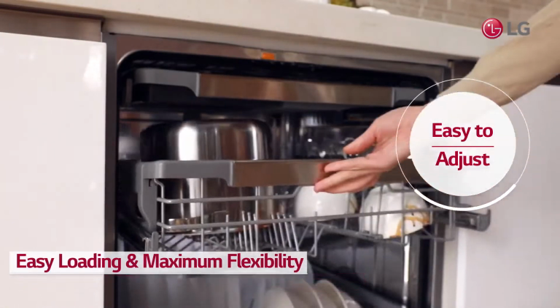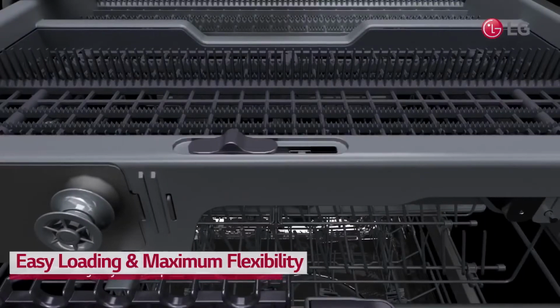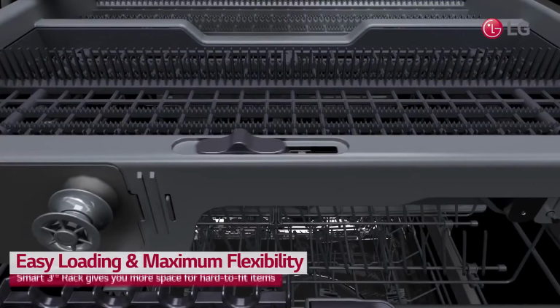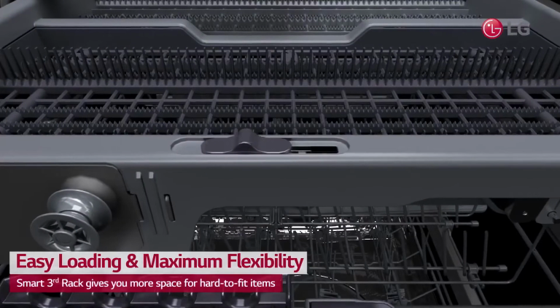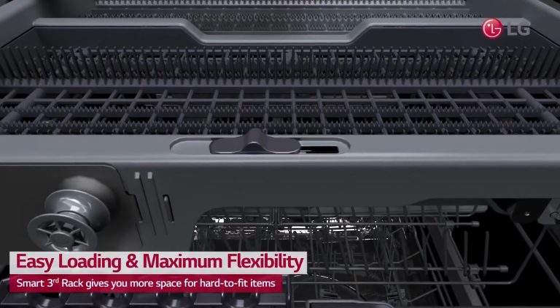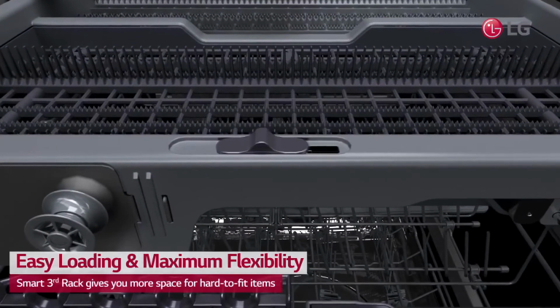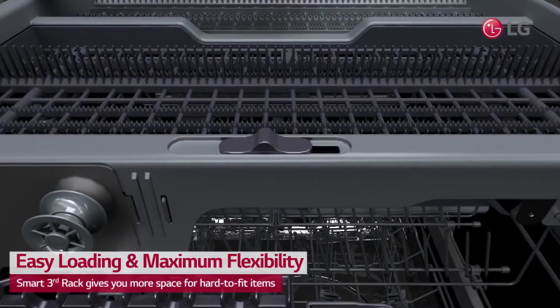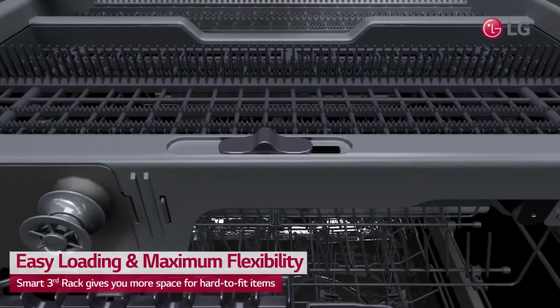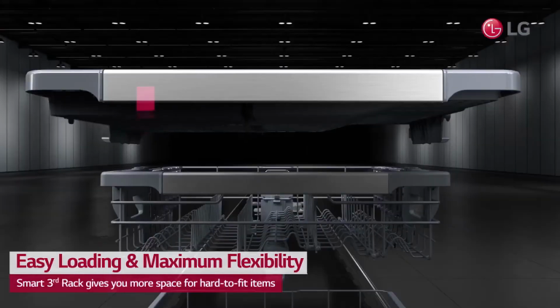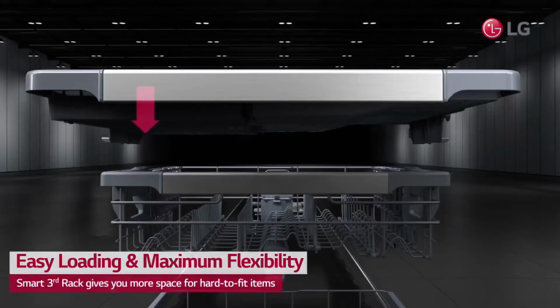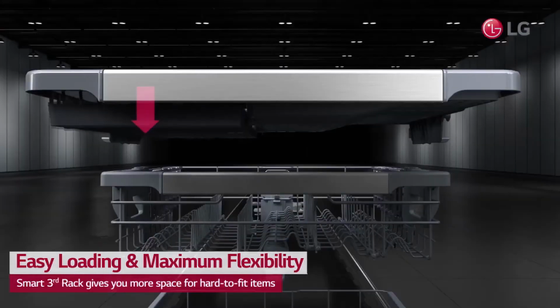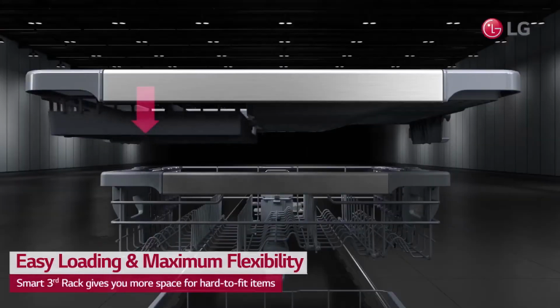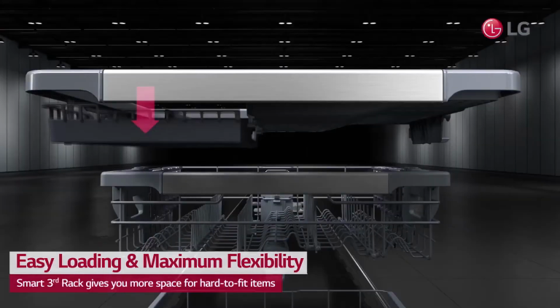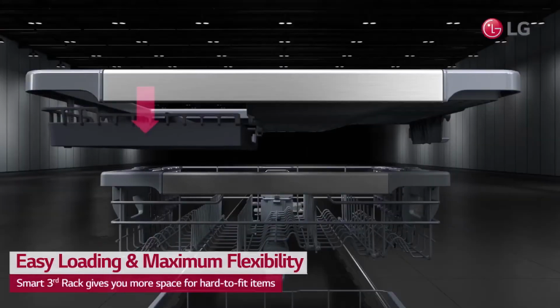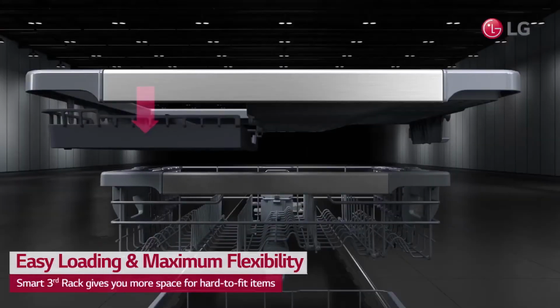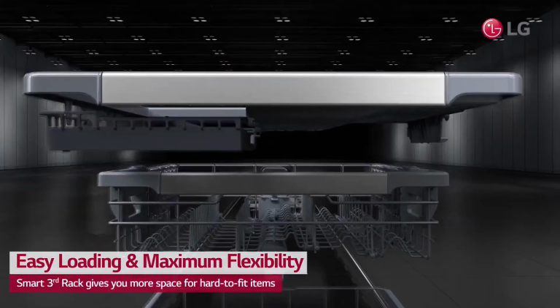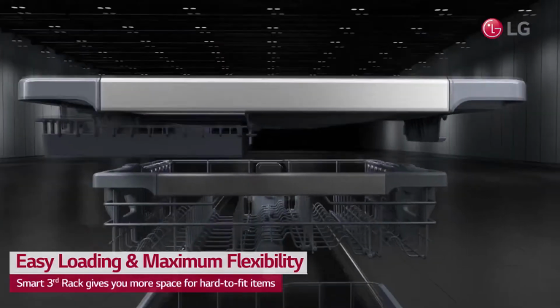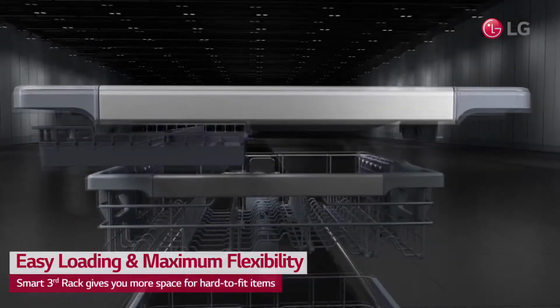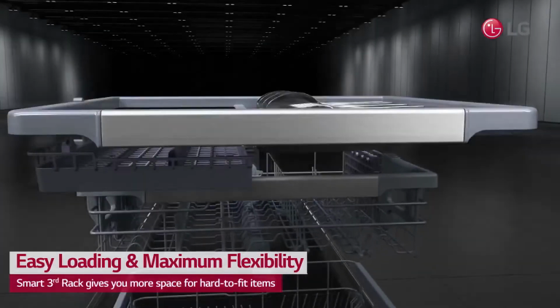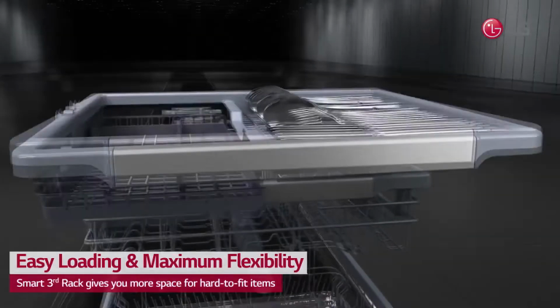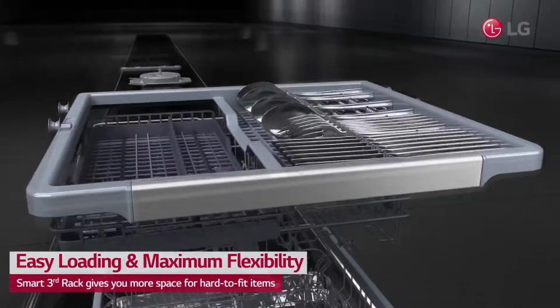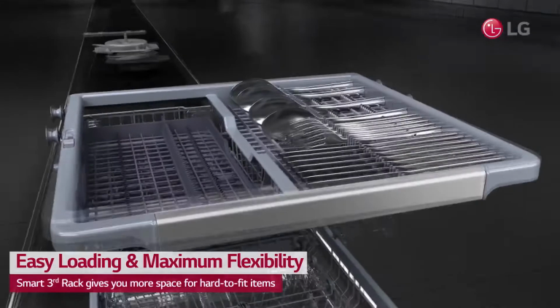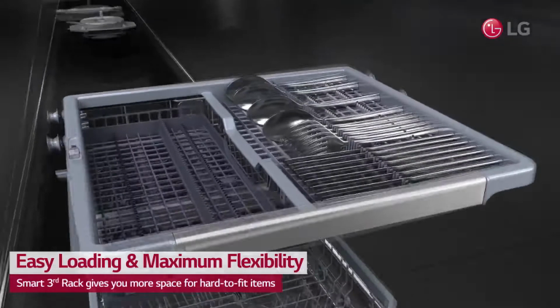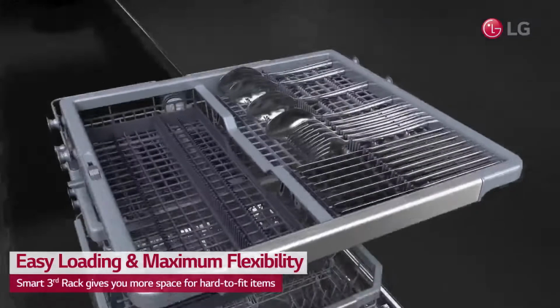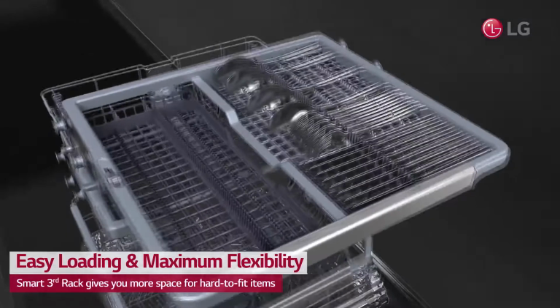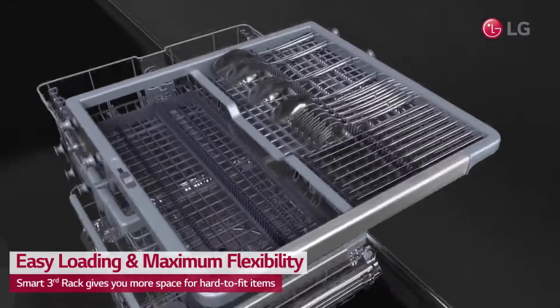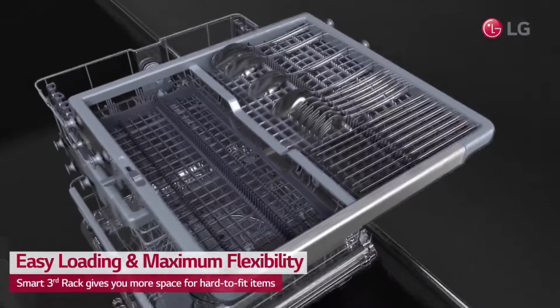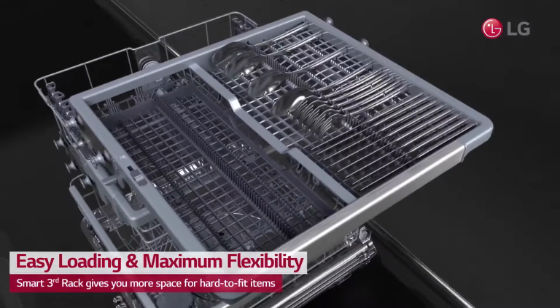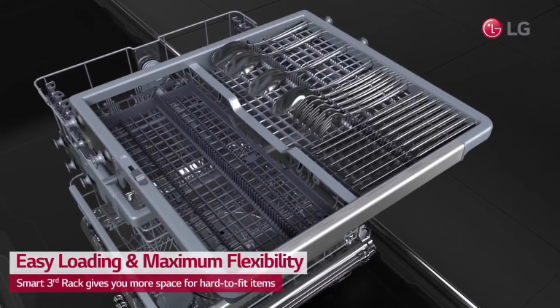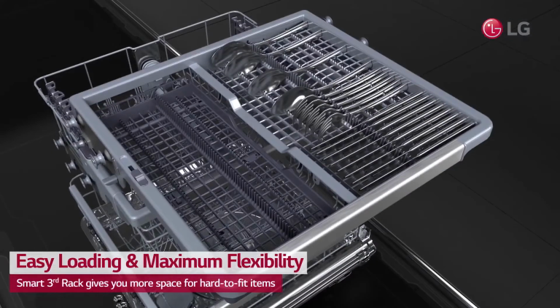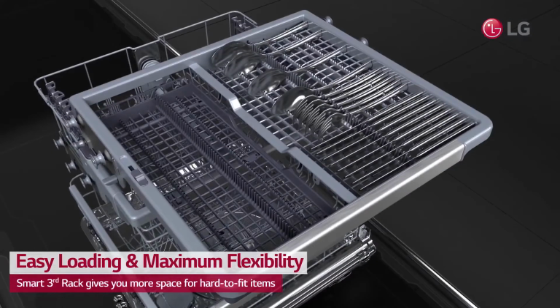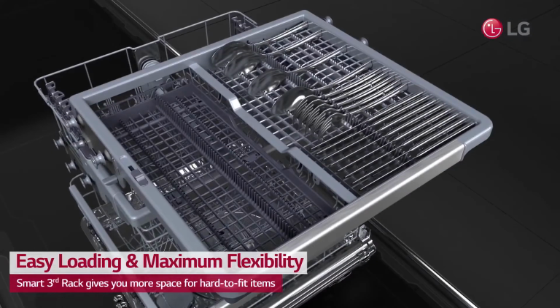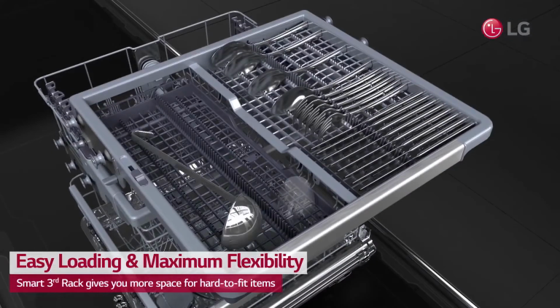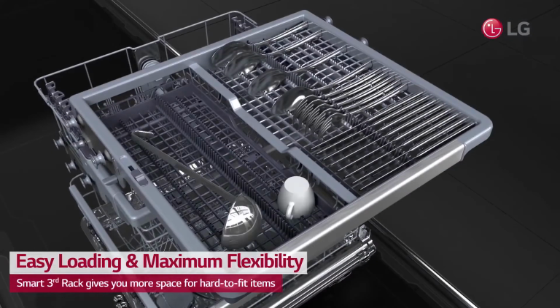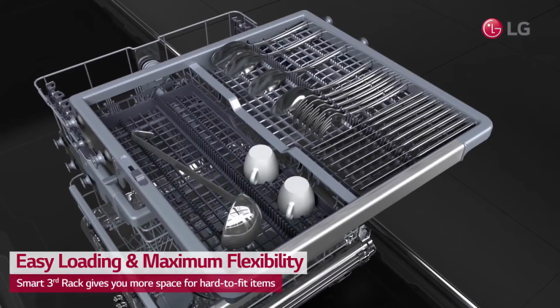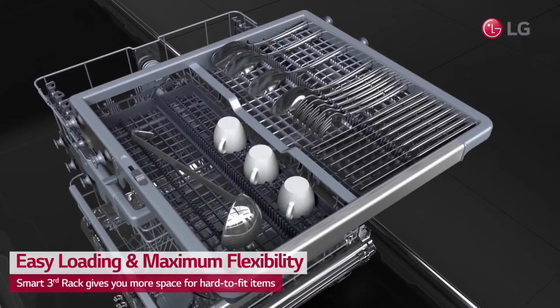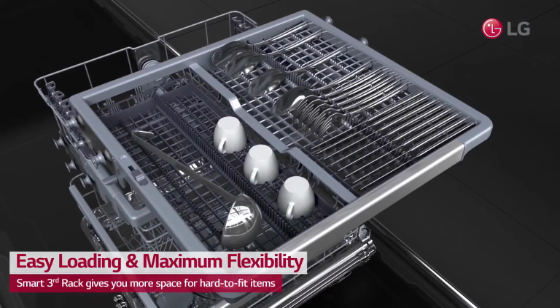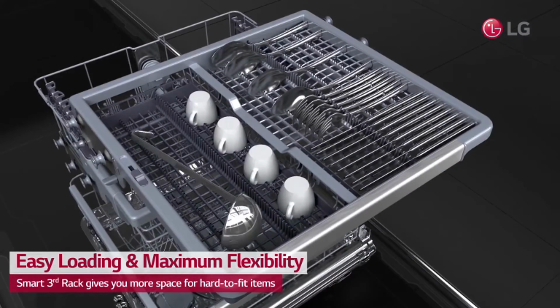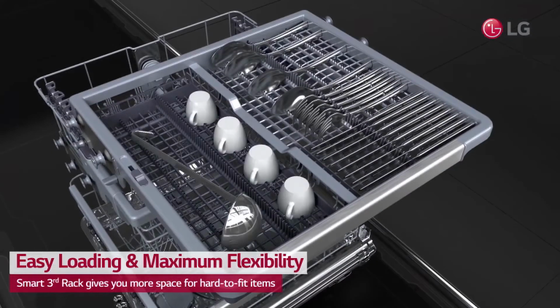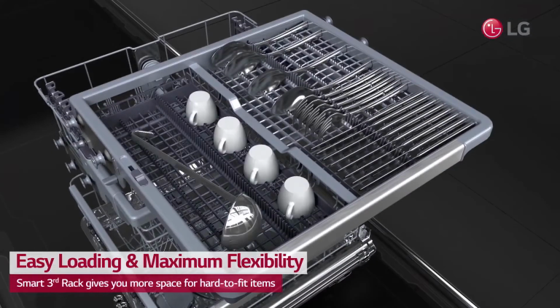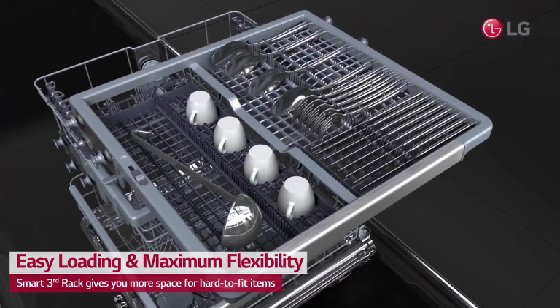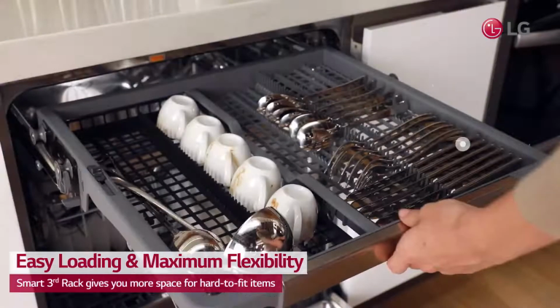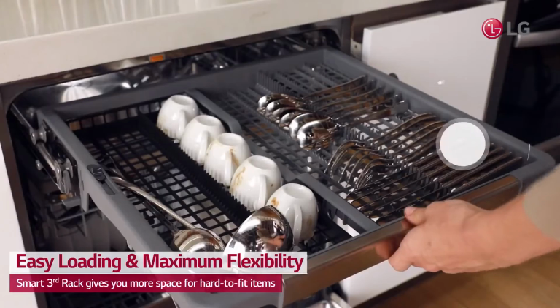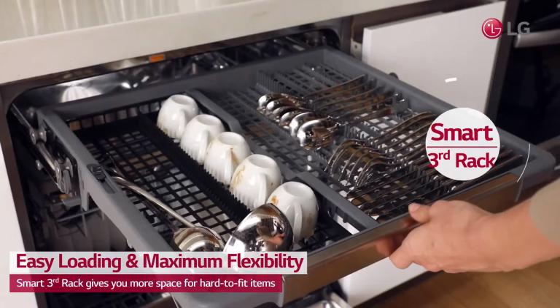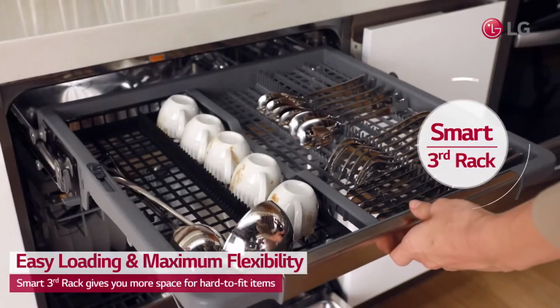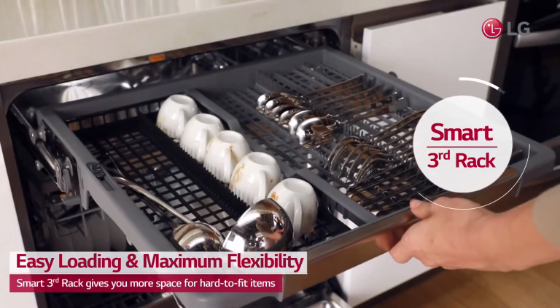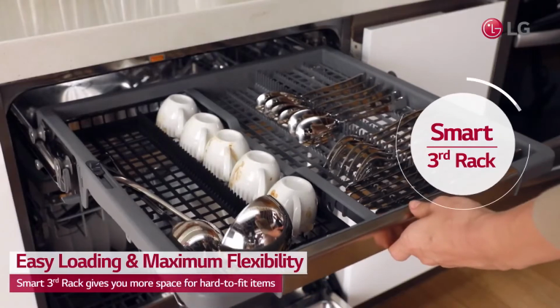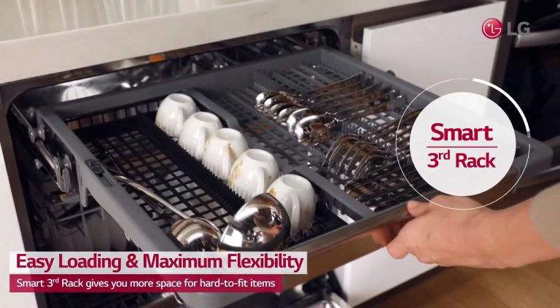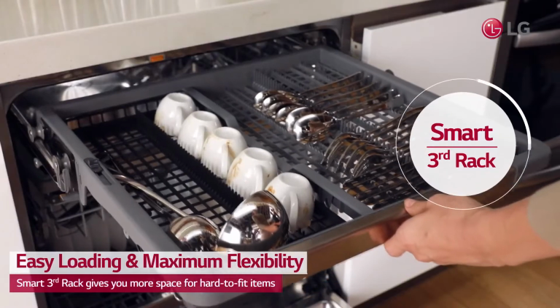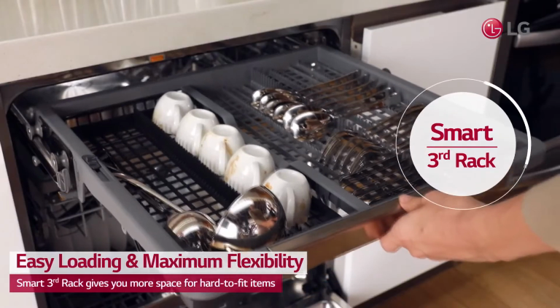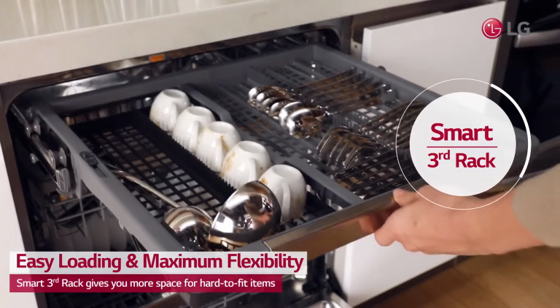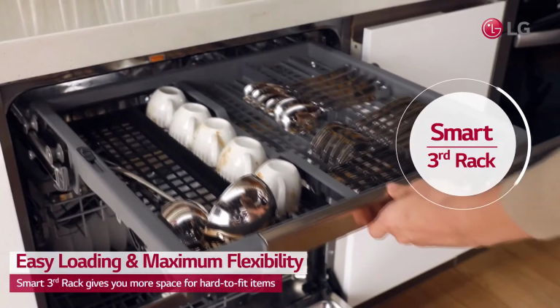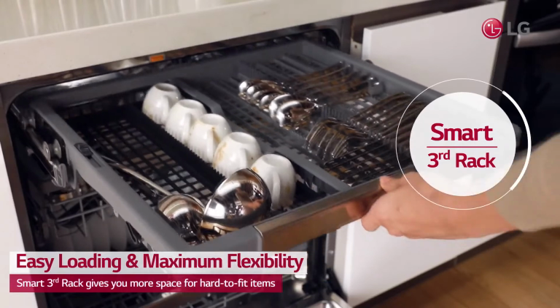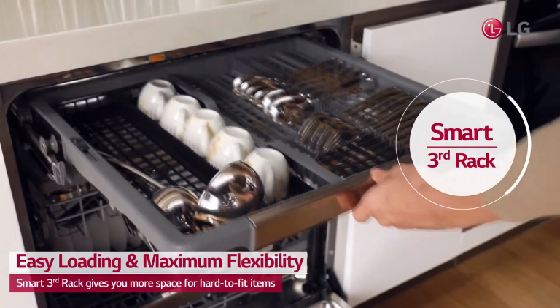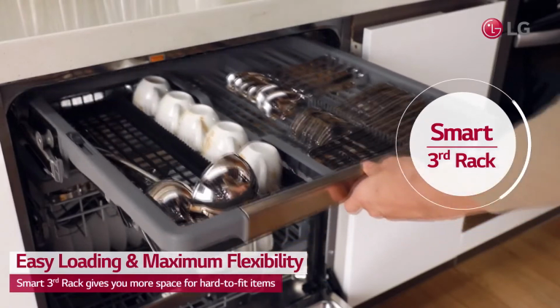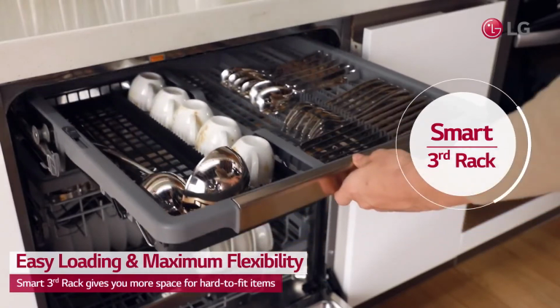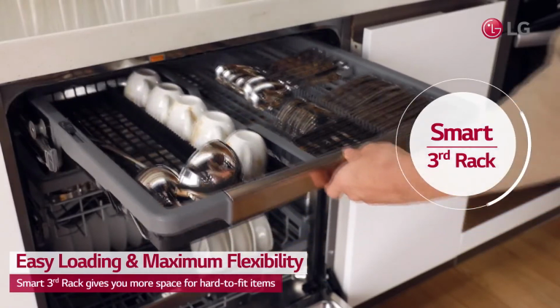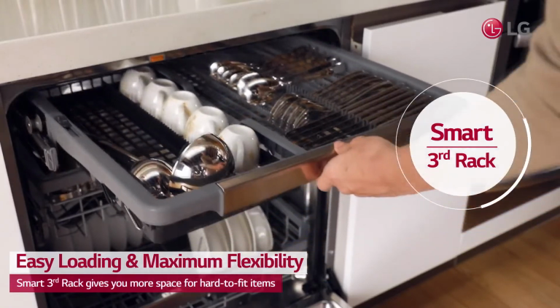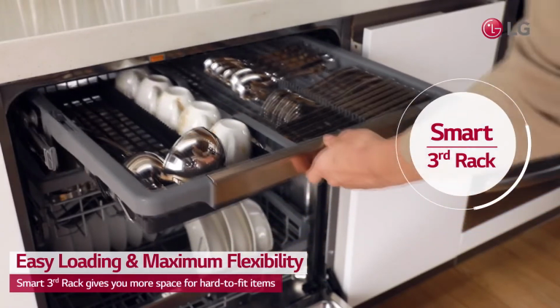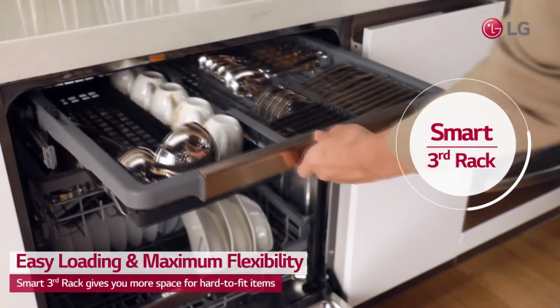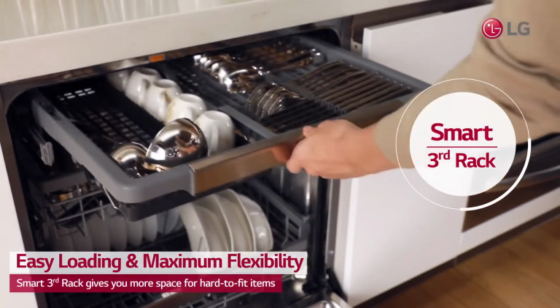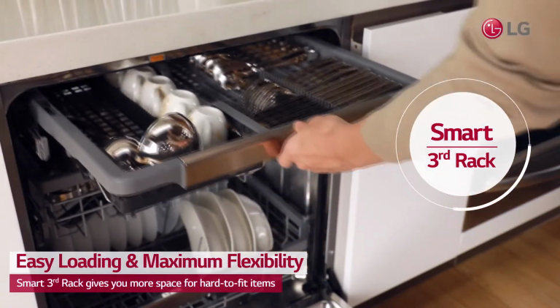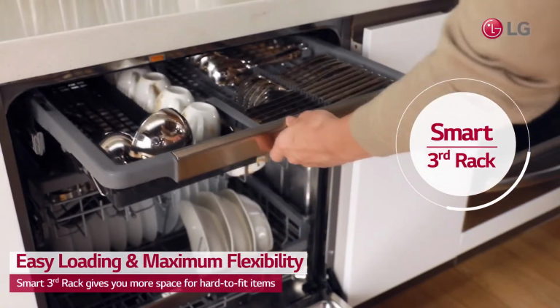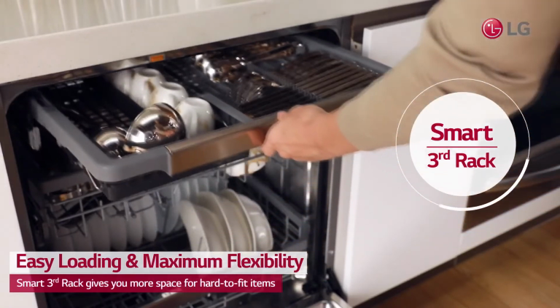The height-adjustable third rack gives you more space for hard-to-fit items, from long flatware to small espresso cups.